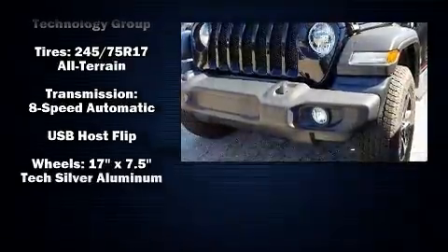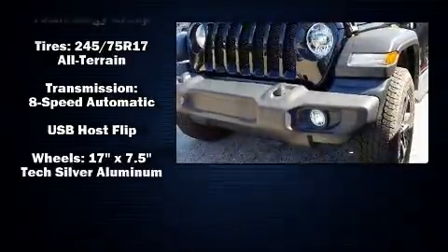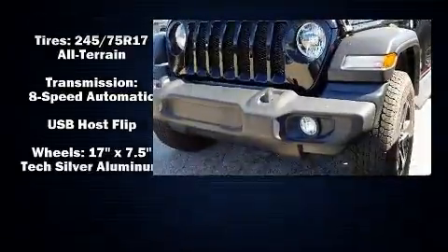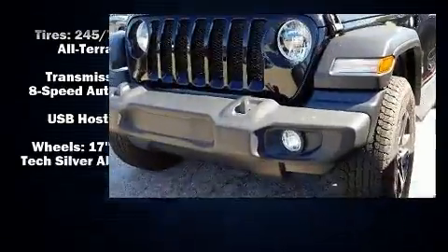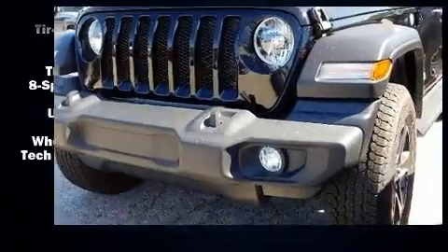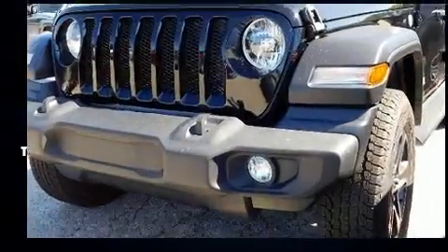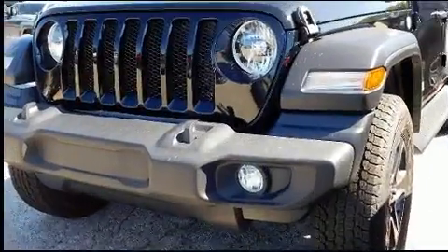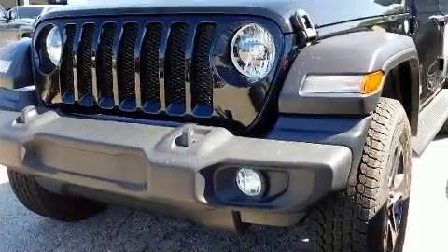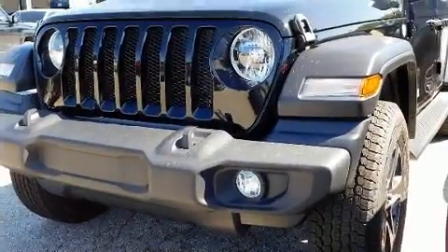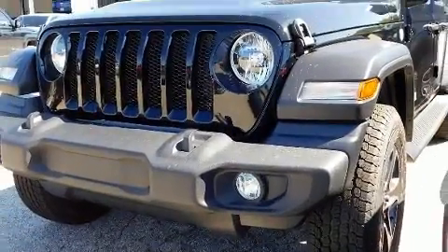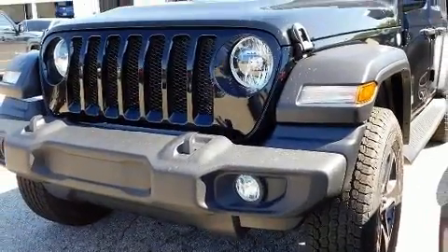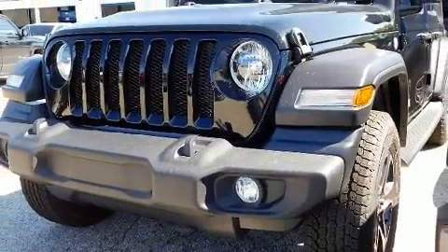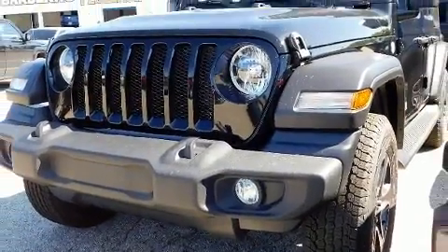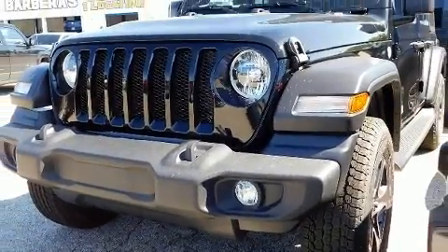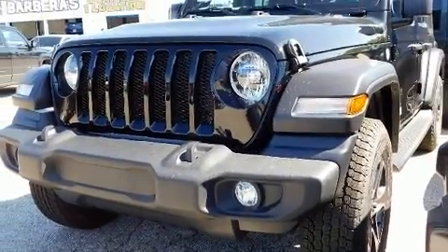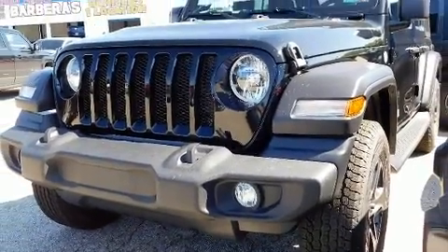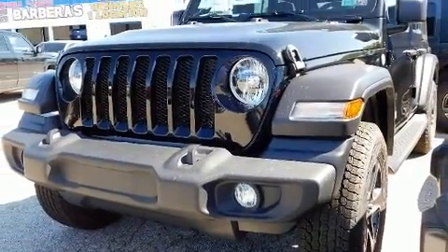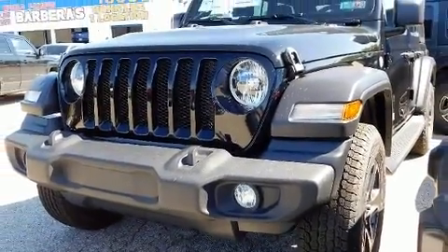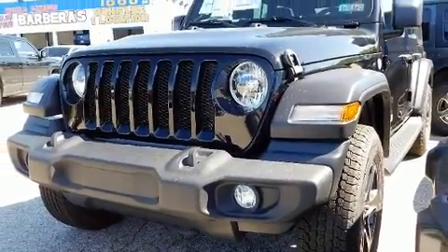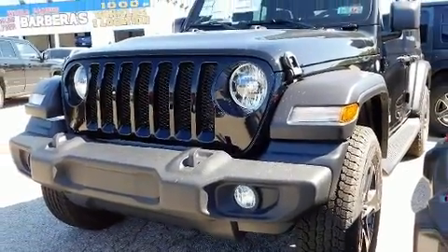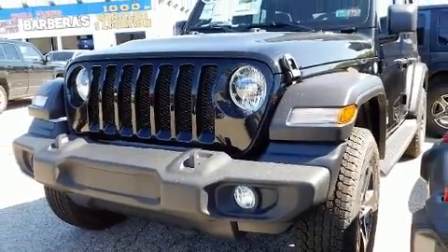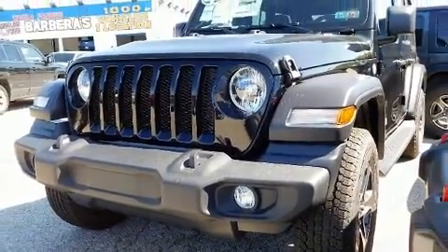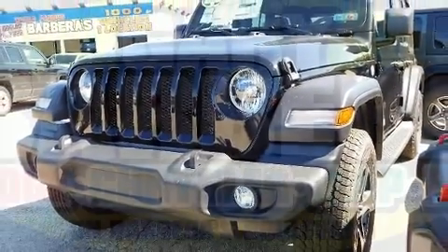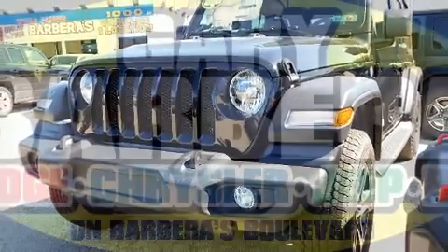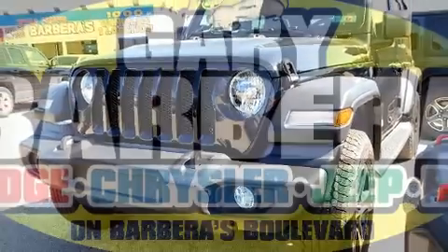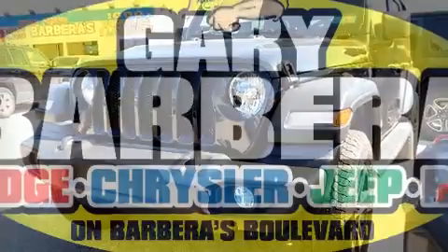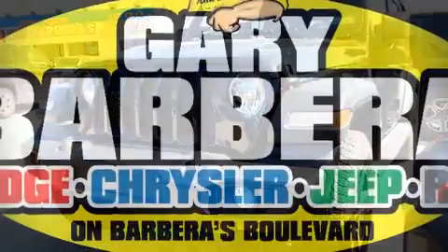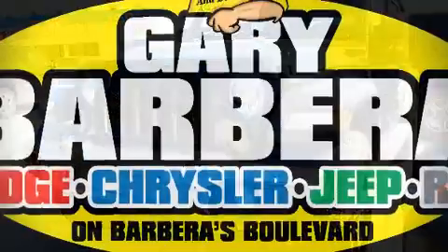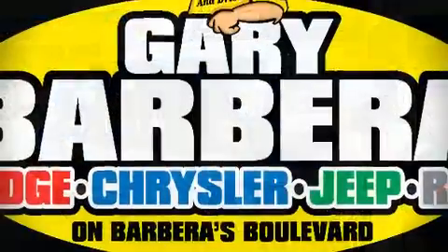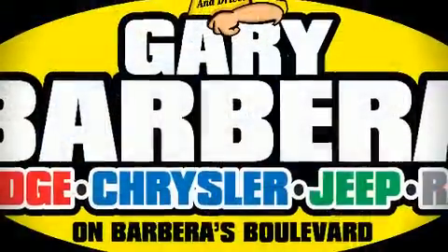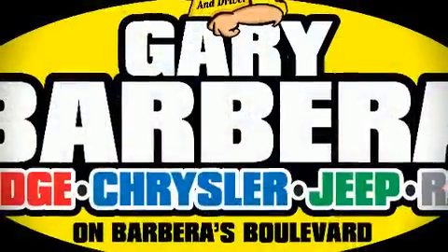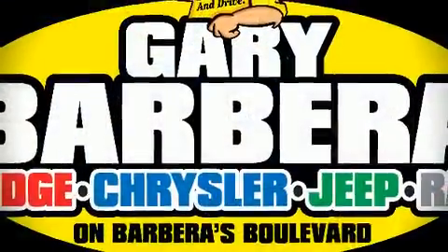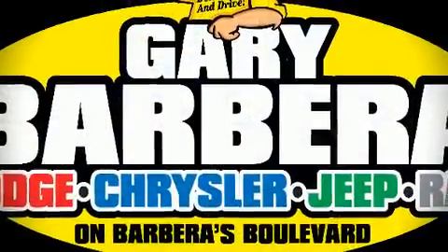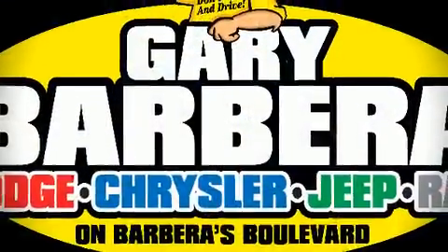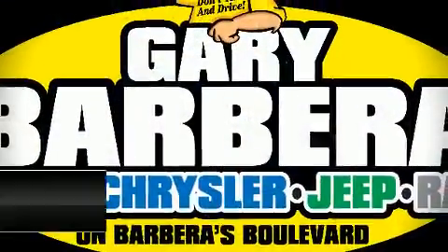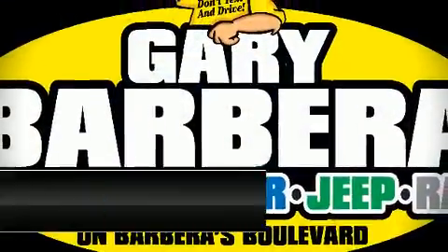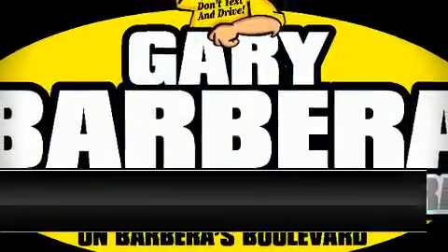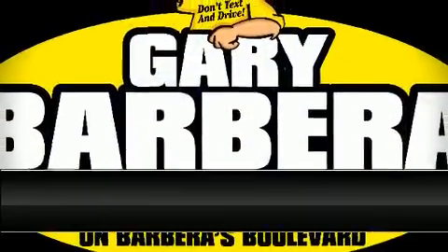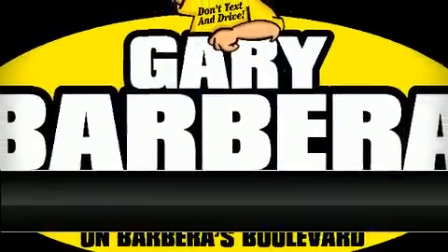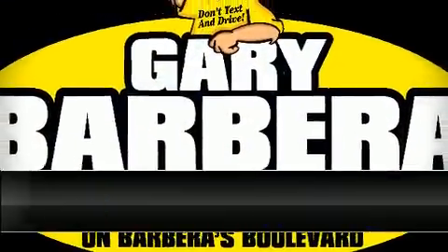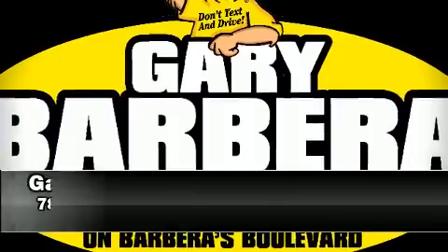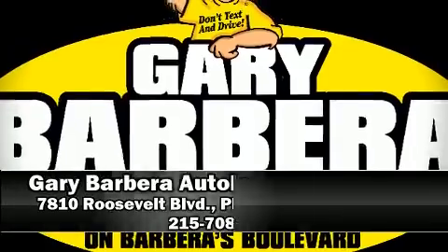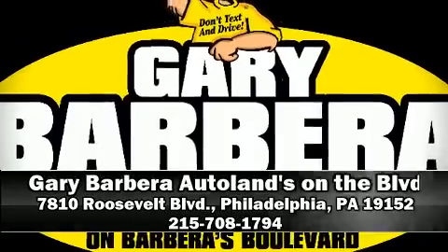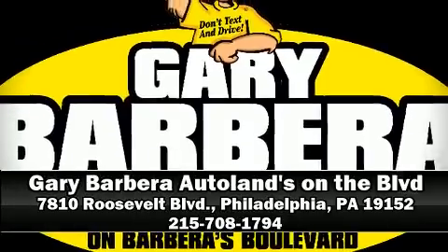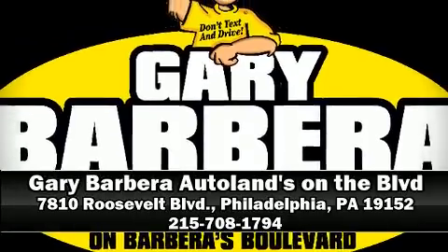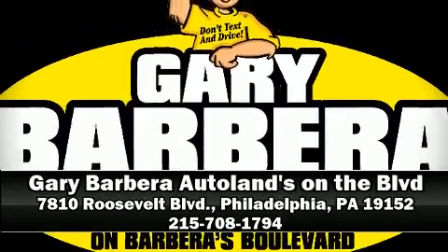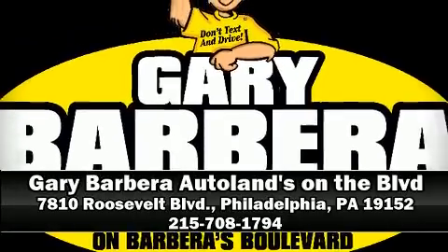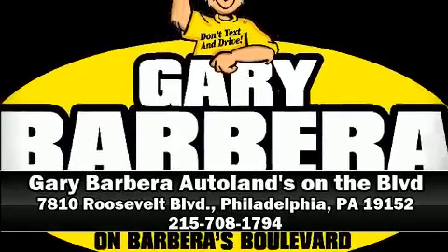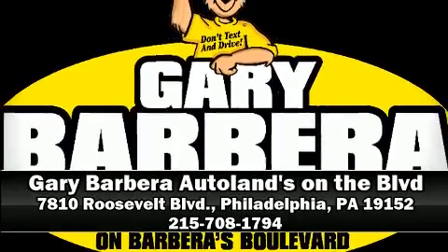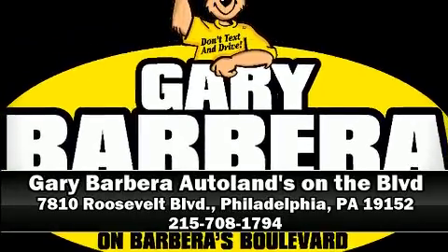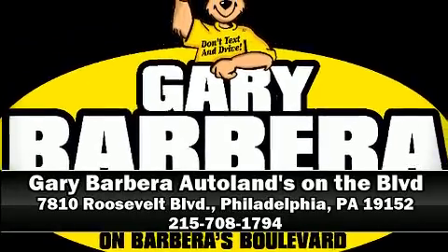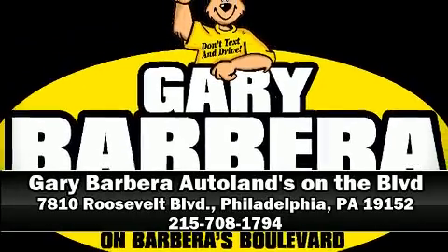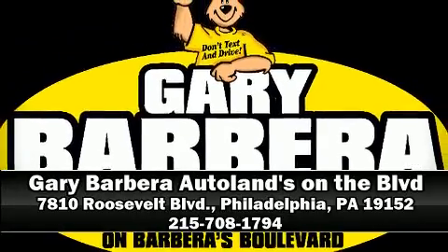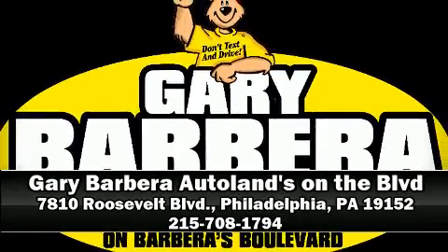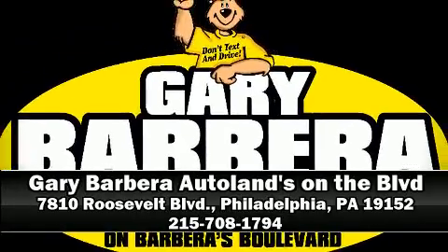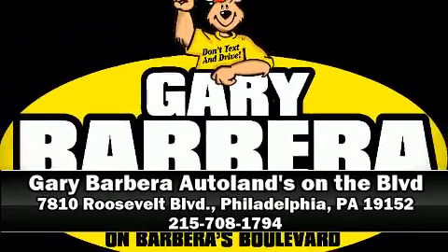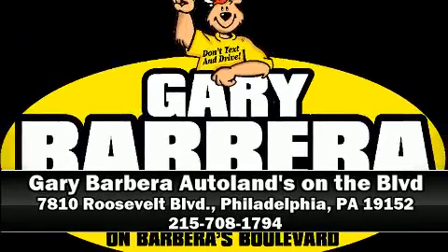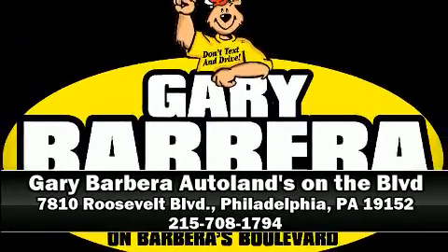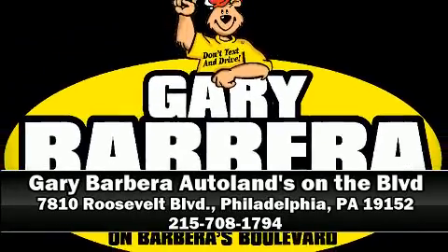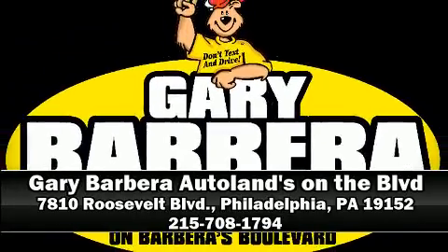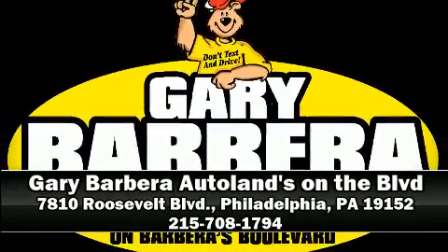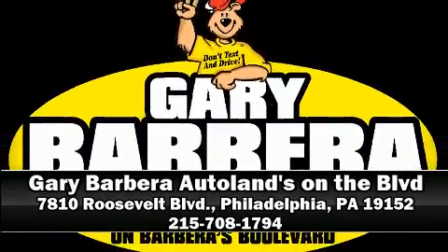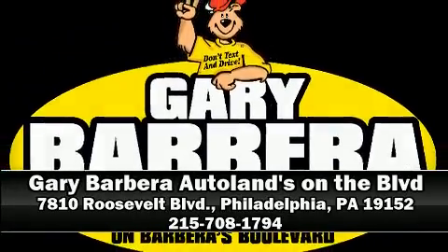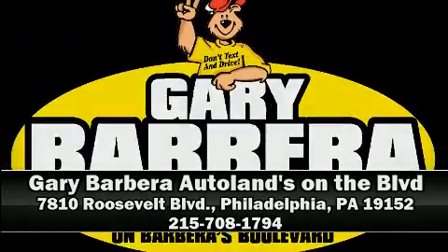Our experienced sales staff is eager to share its knowledge and enthusiasm with you. We are here to help you in the community.